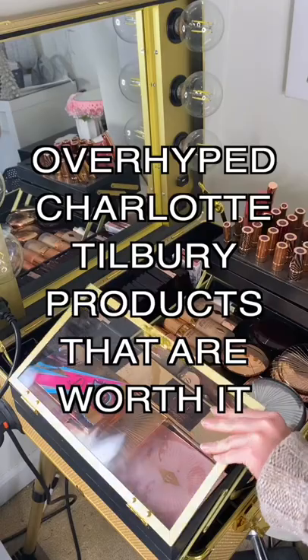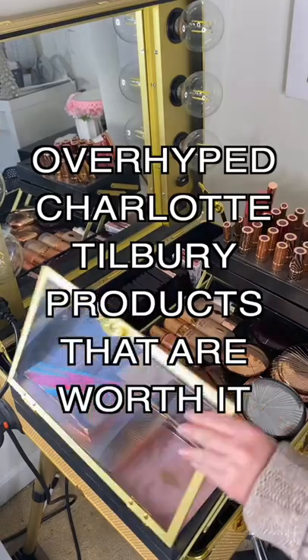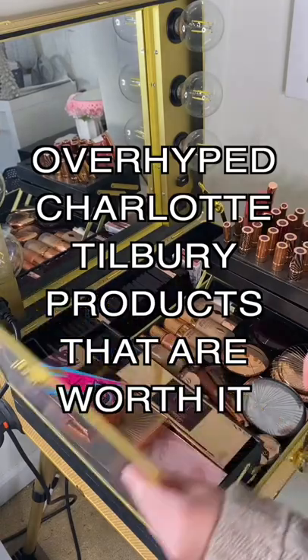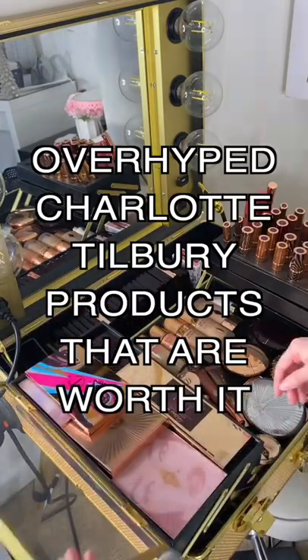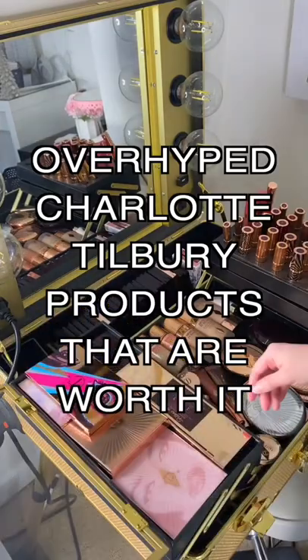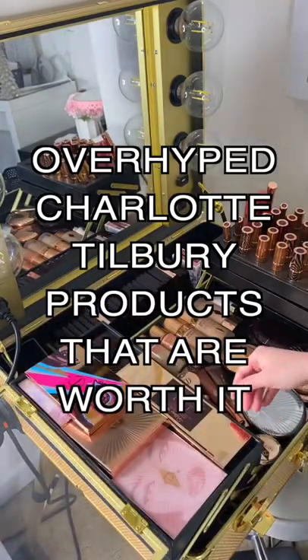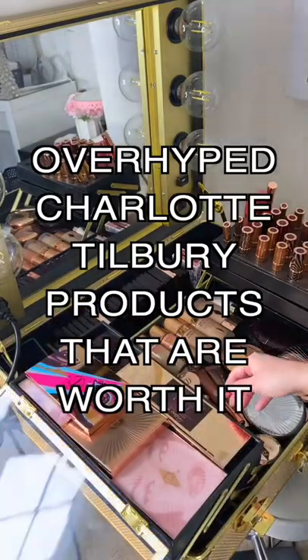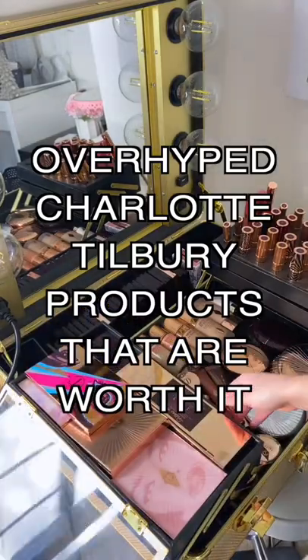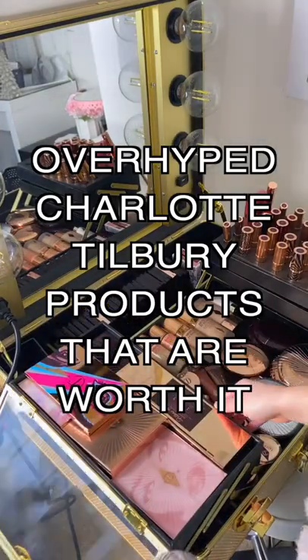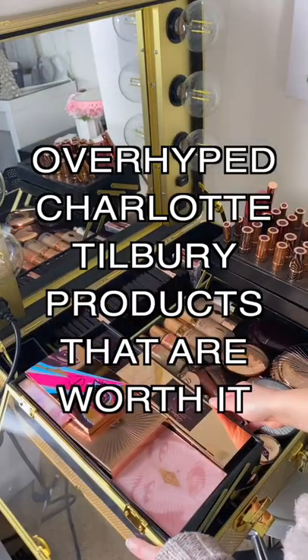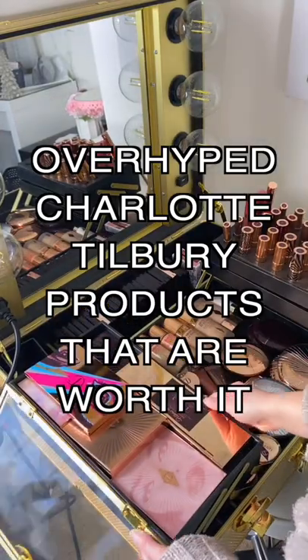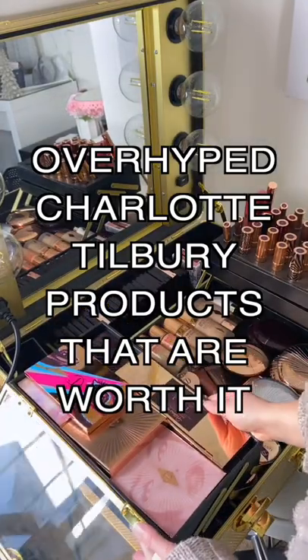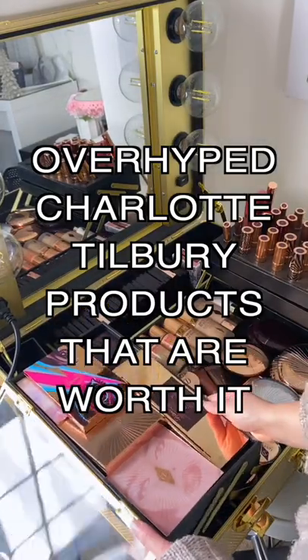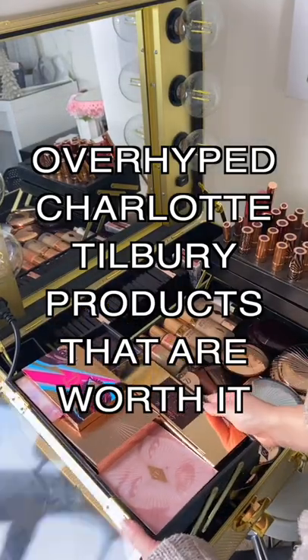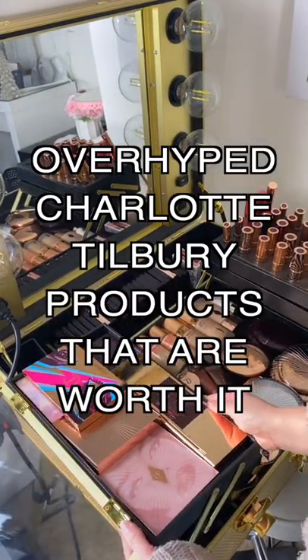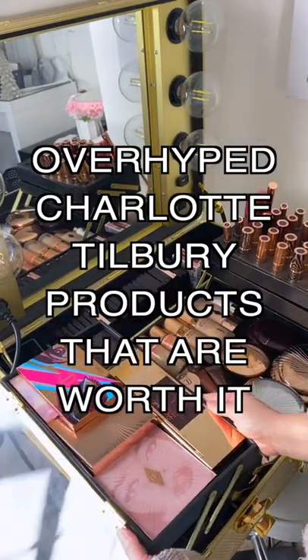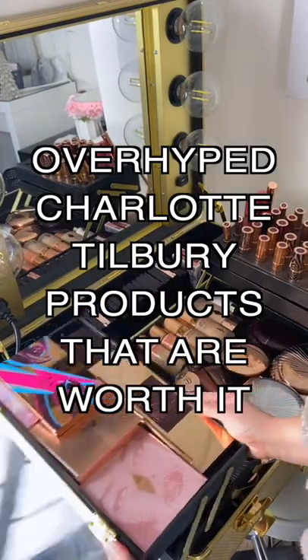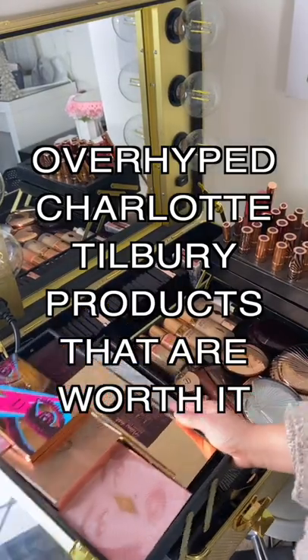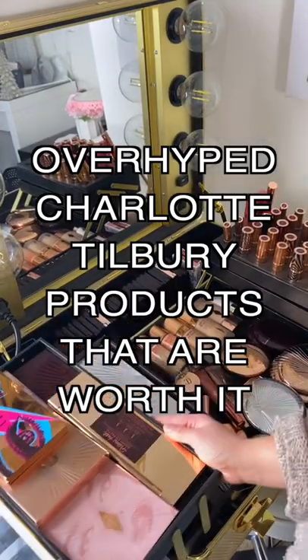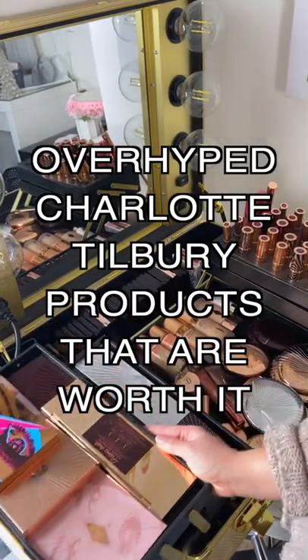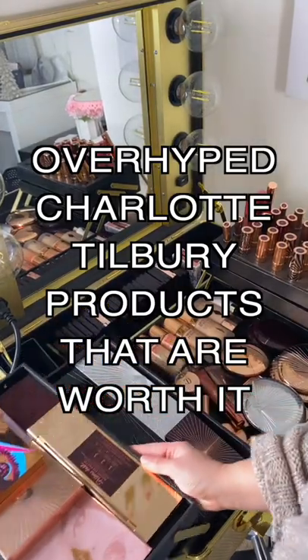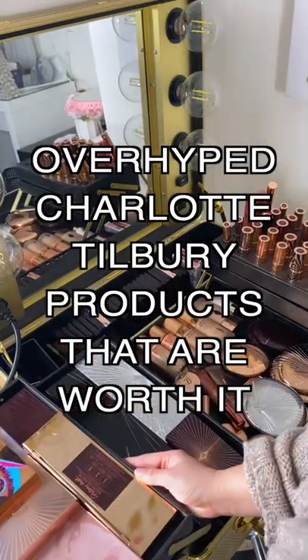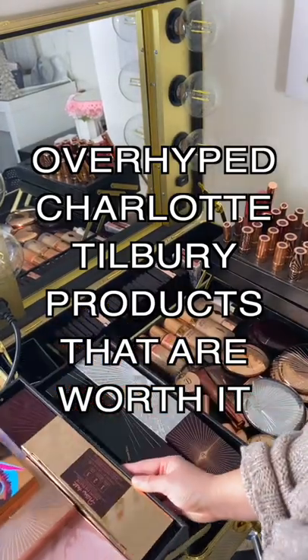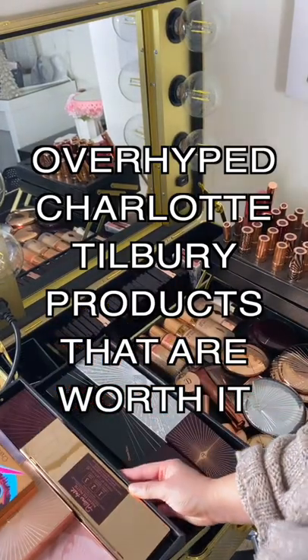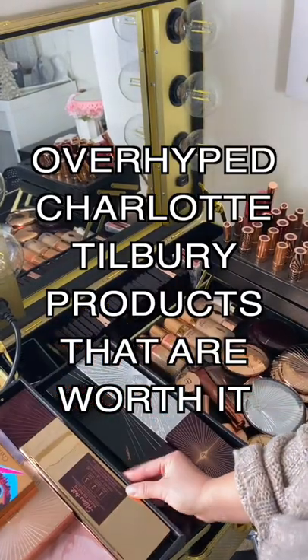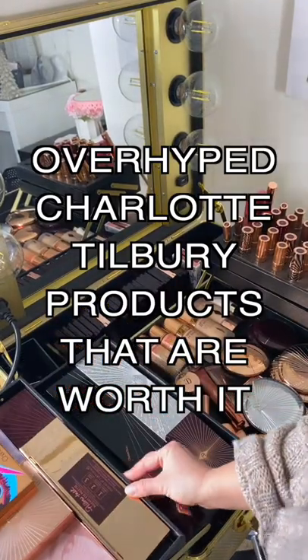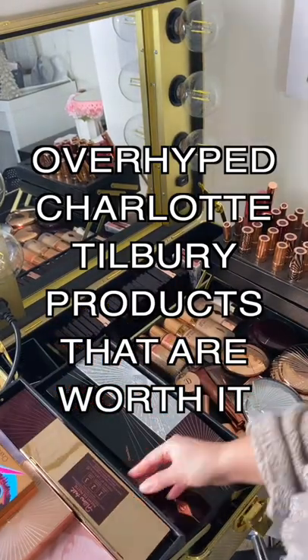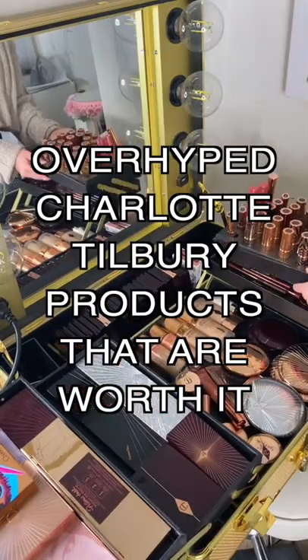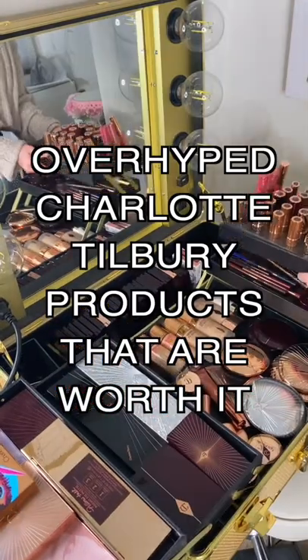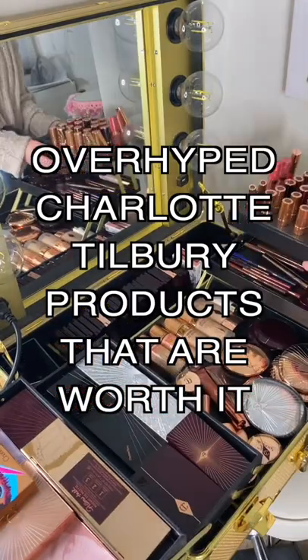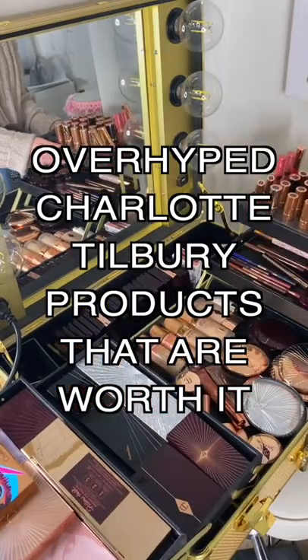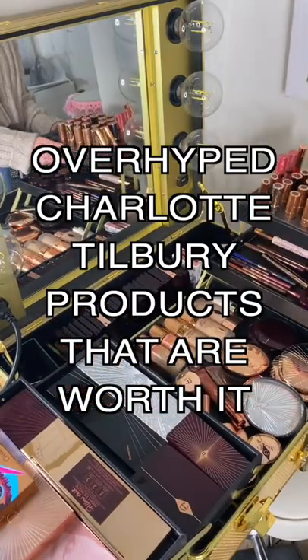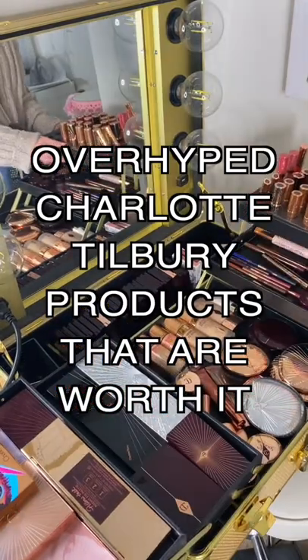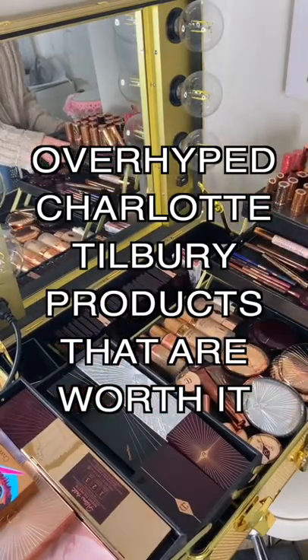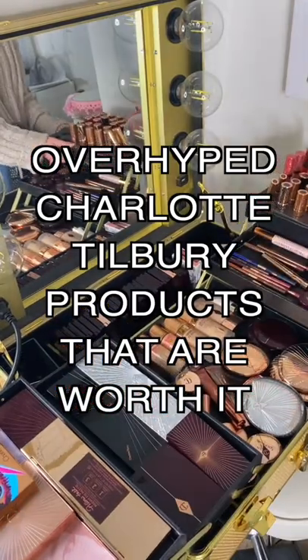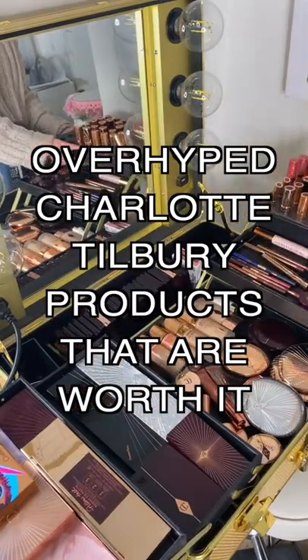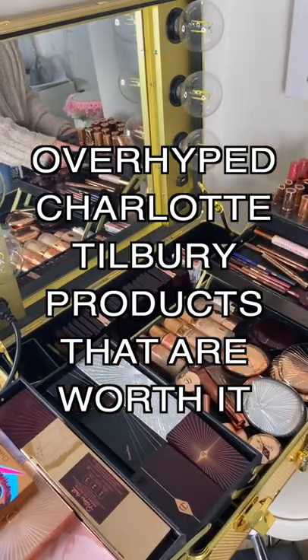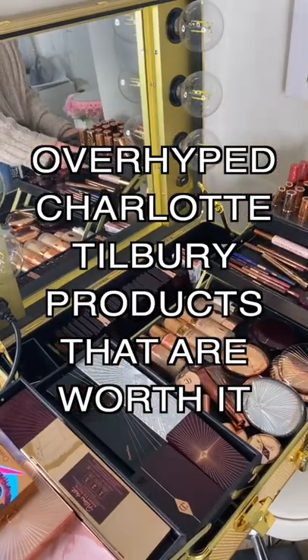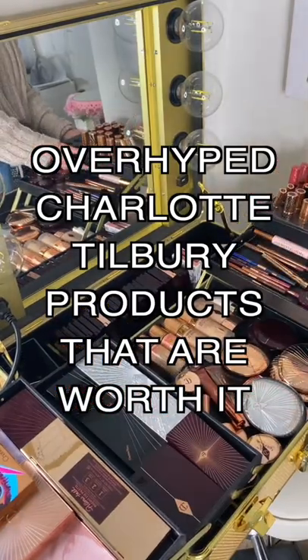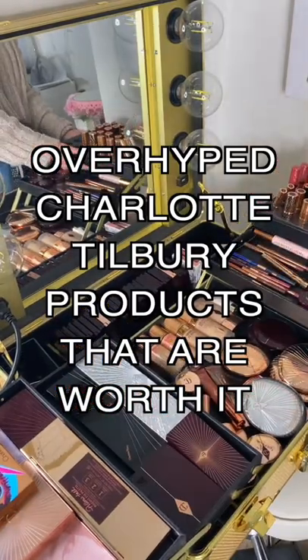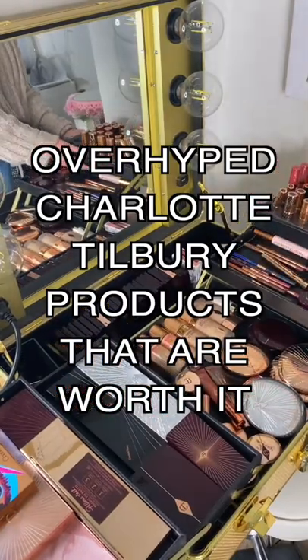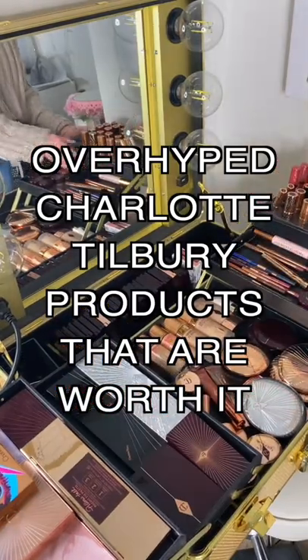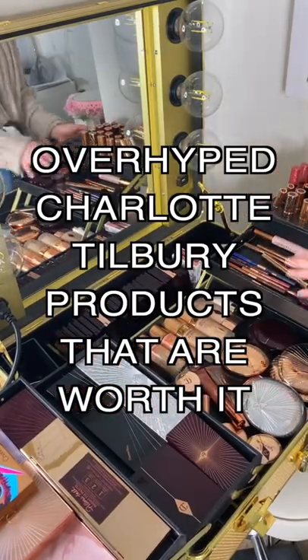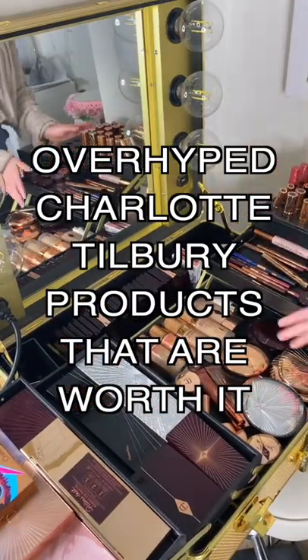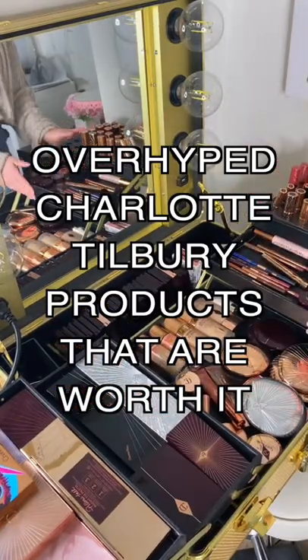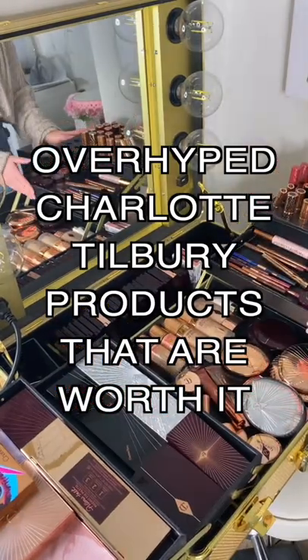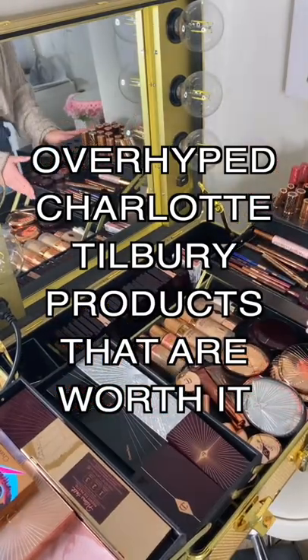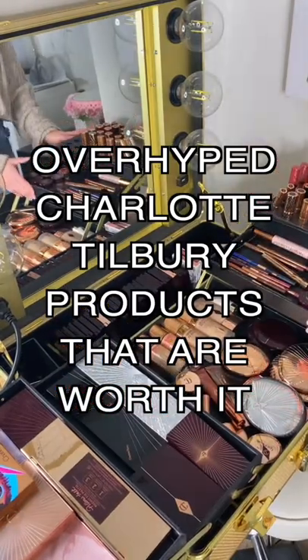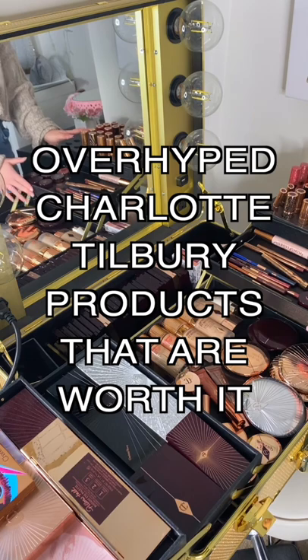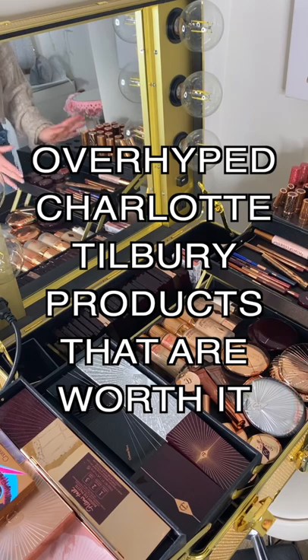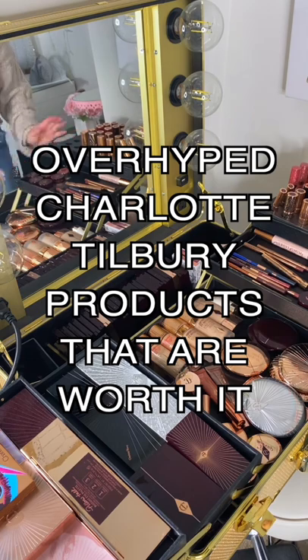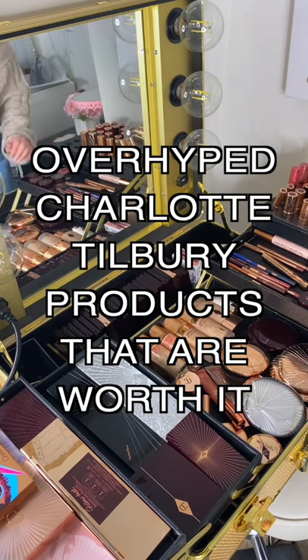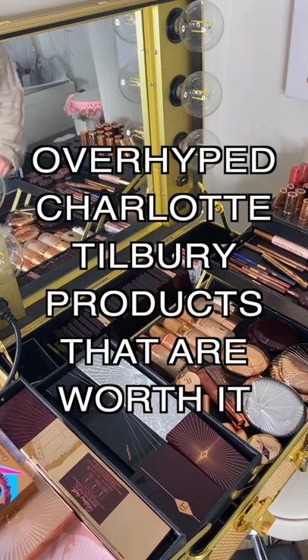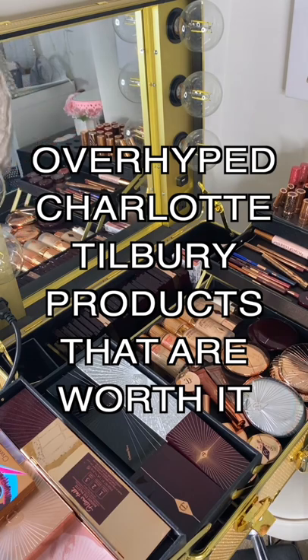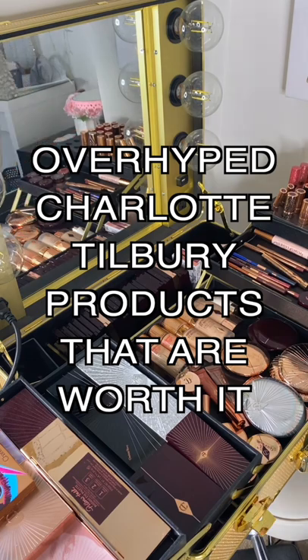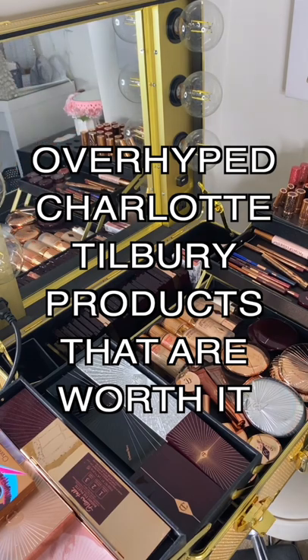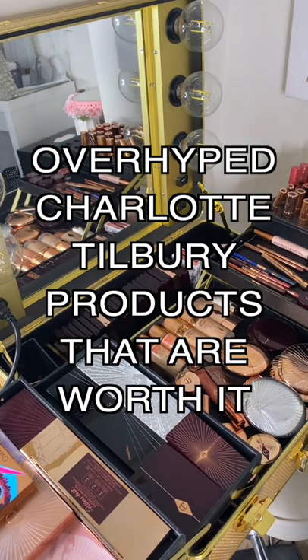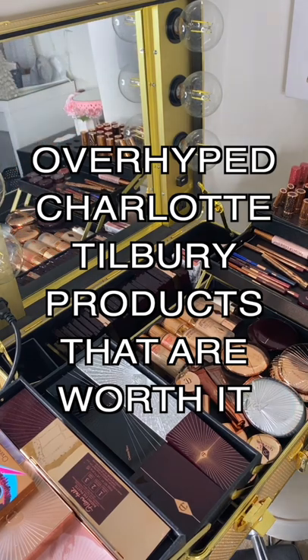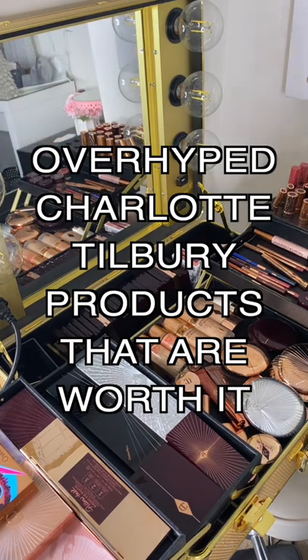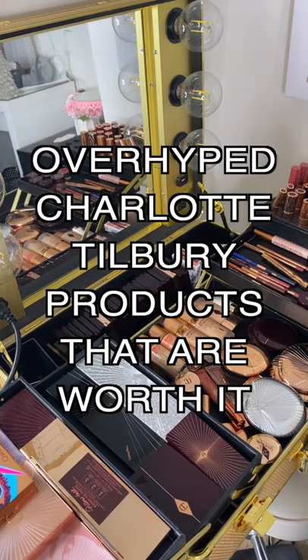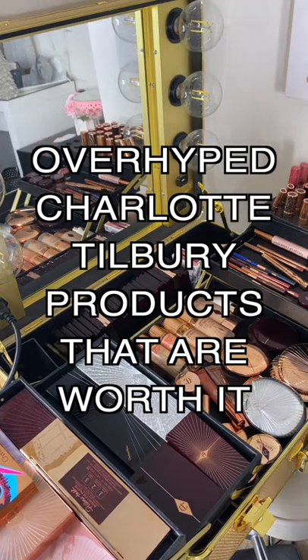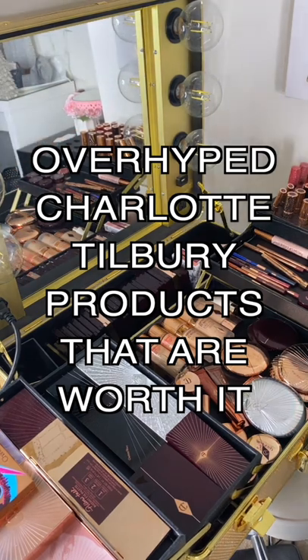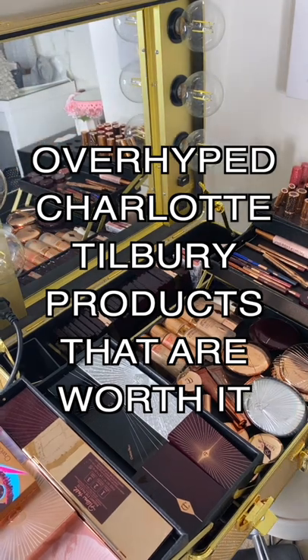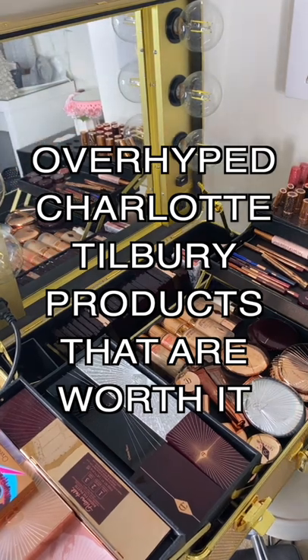I've tried almost every product that Charlotte Tilbury has in her line, and these are the hyped-up products that are worth the money.